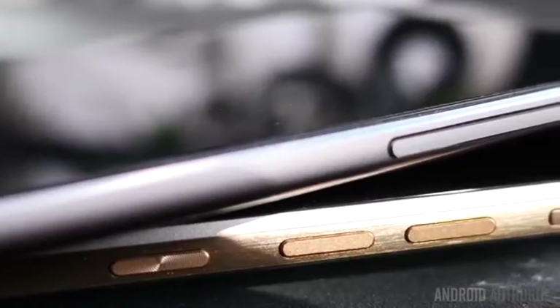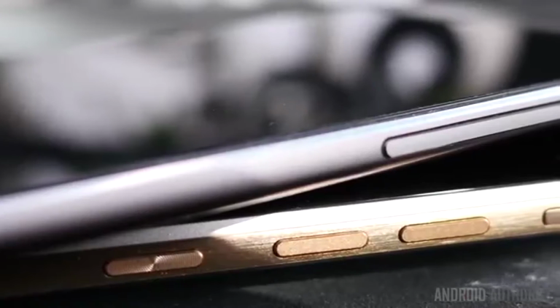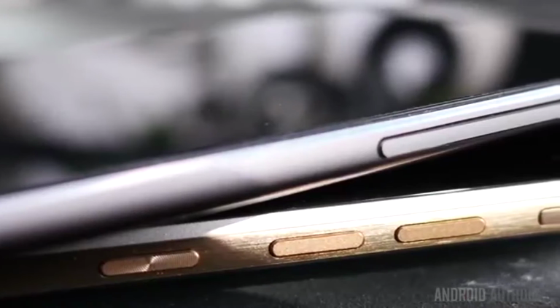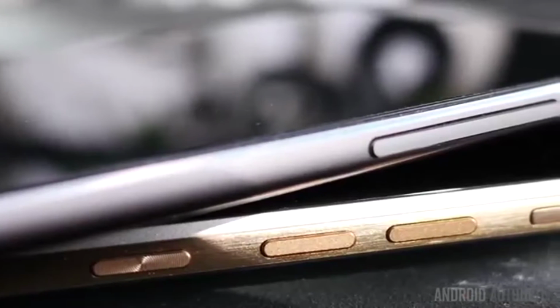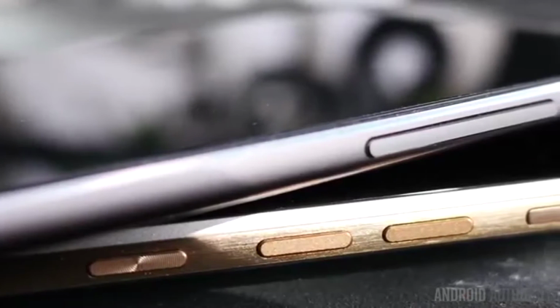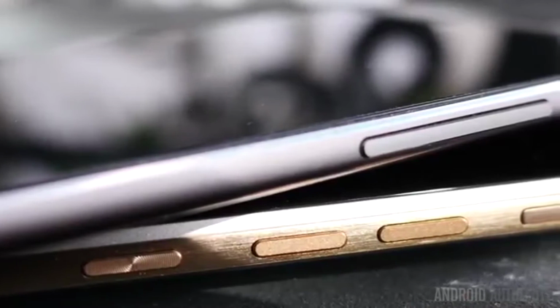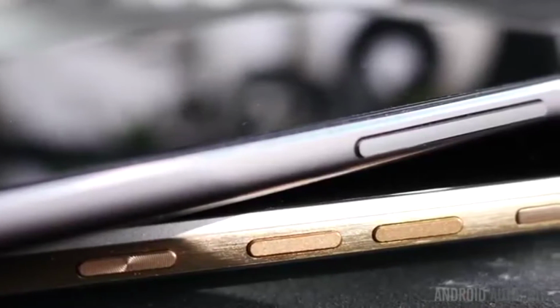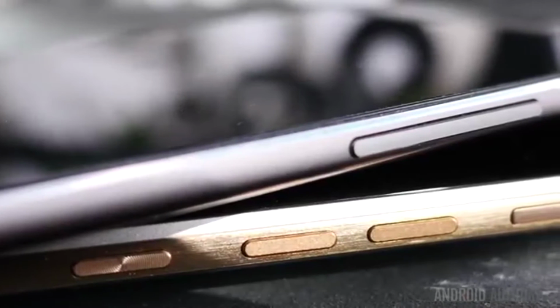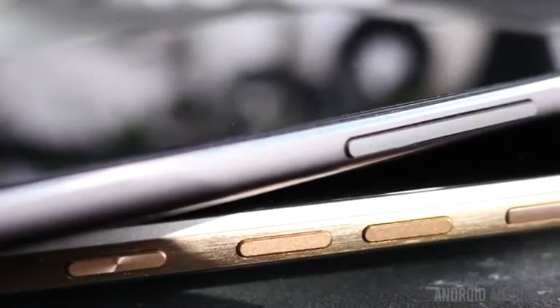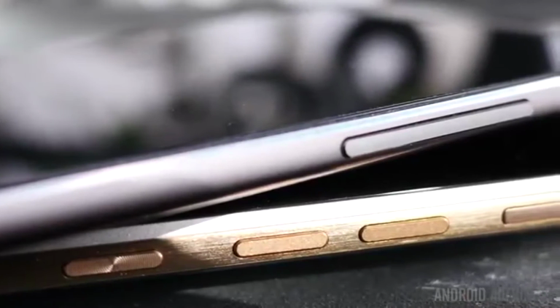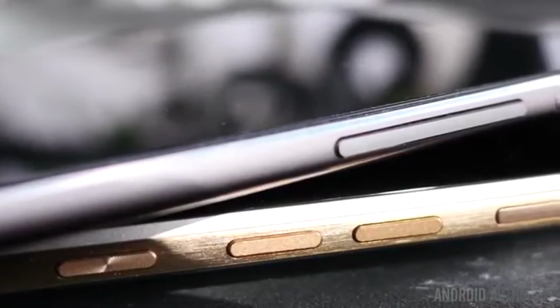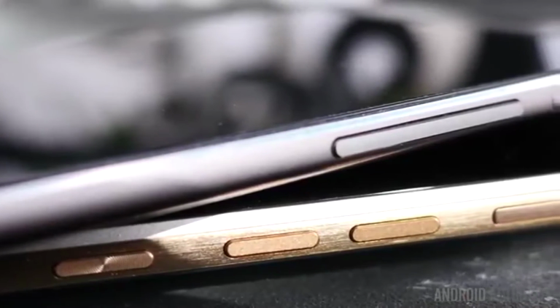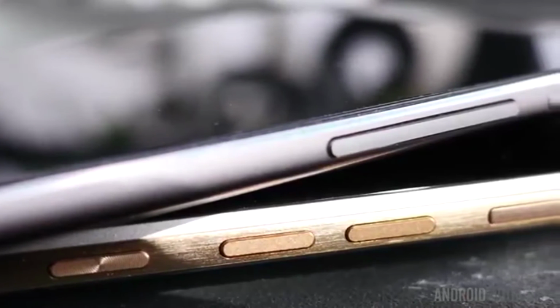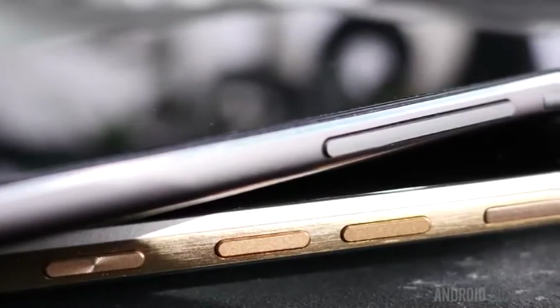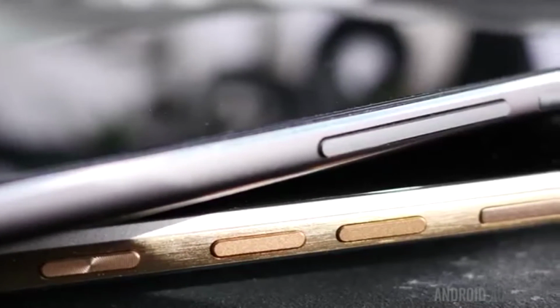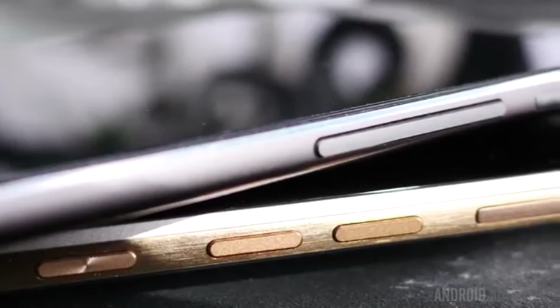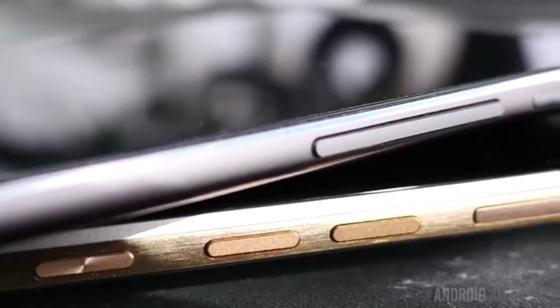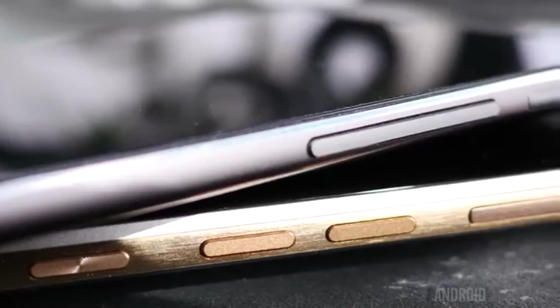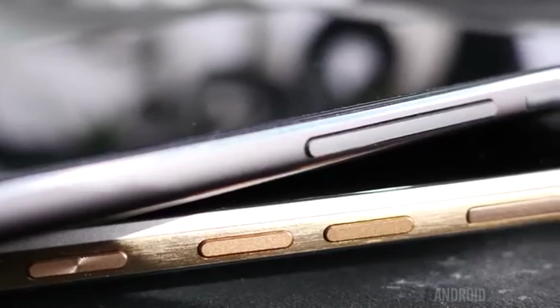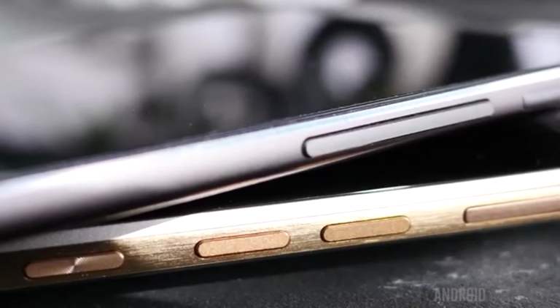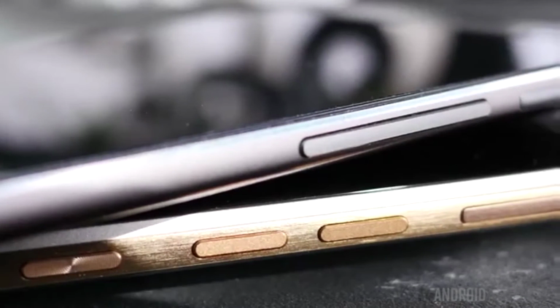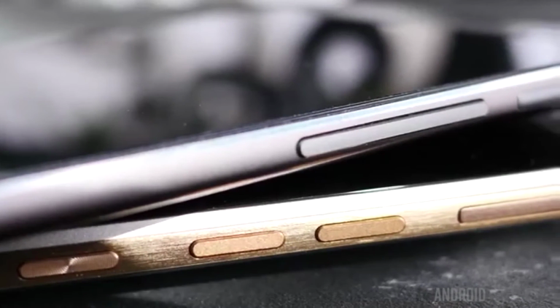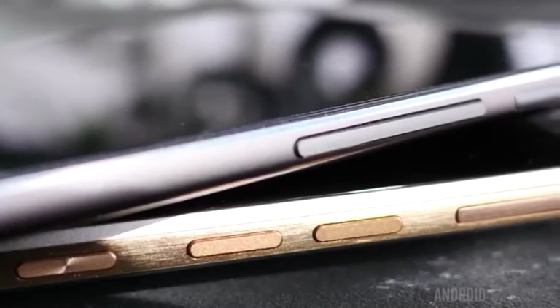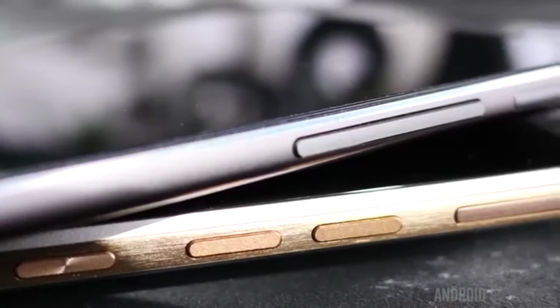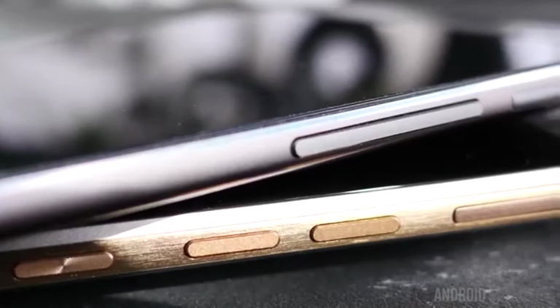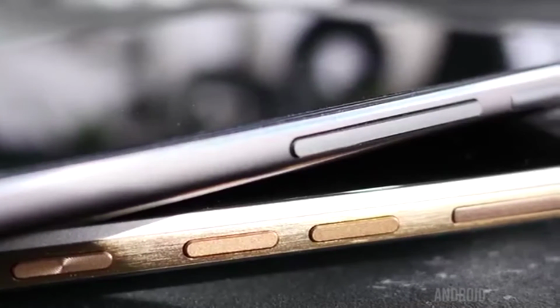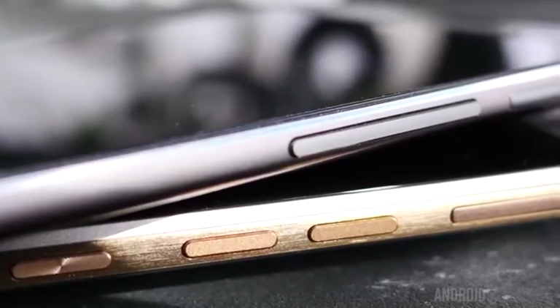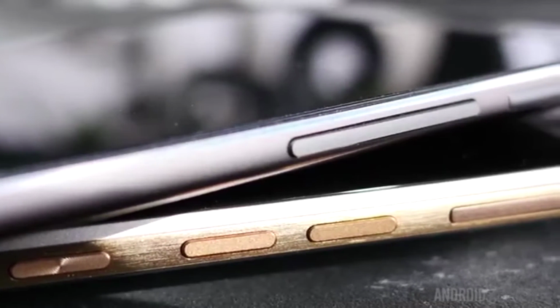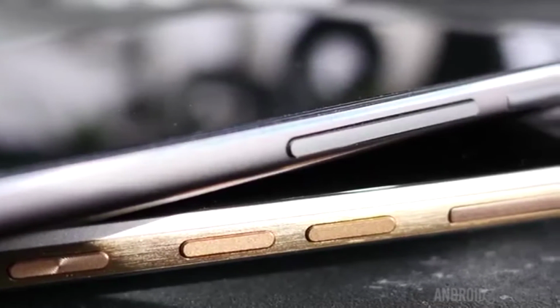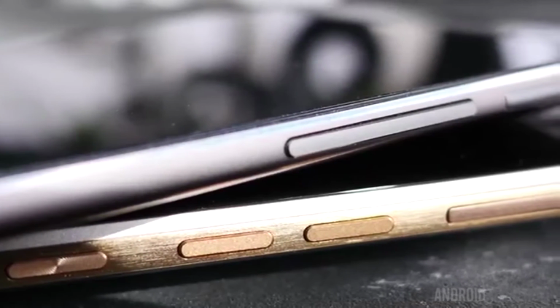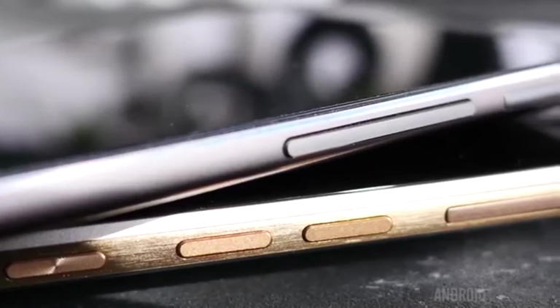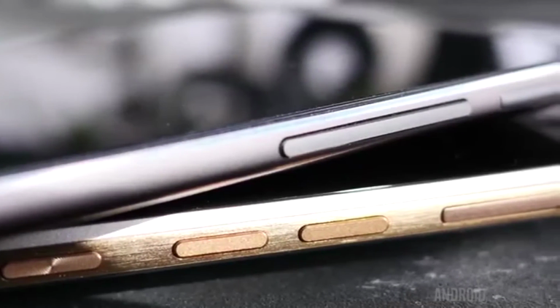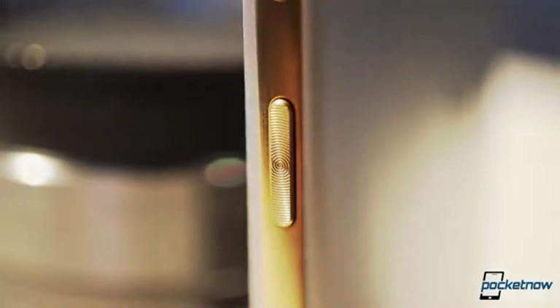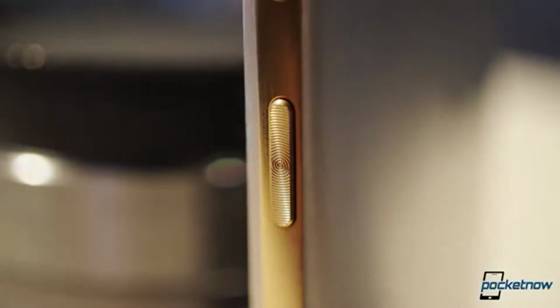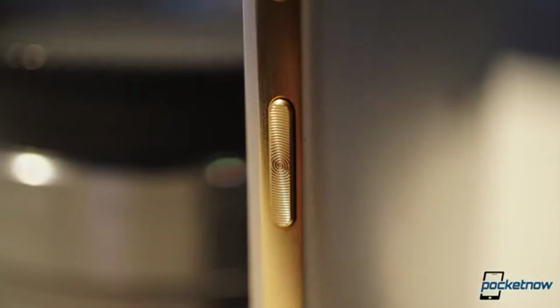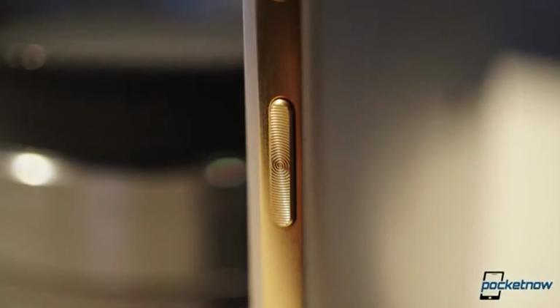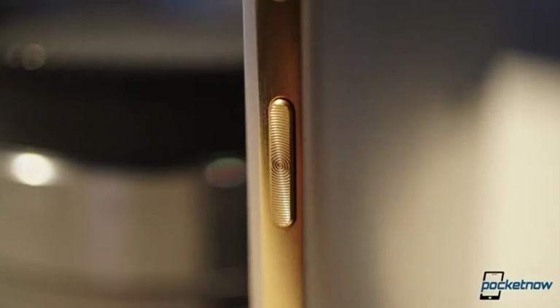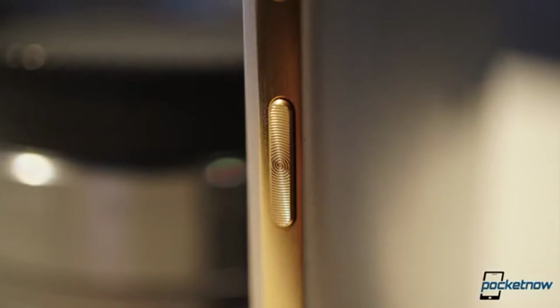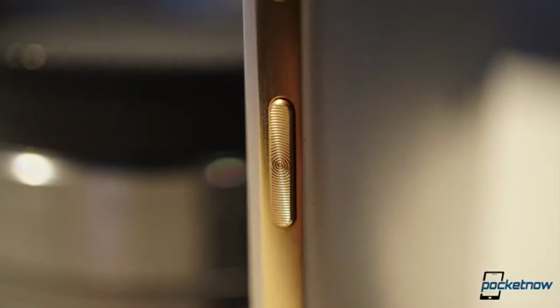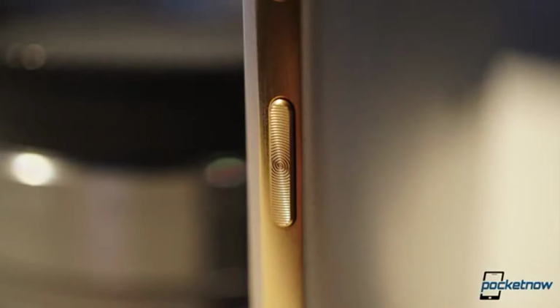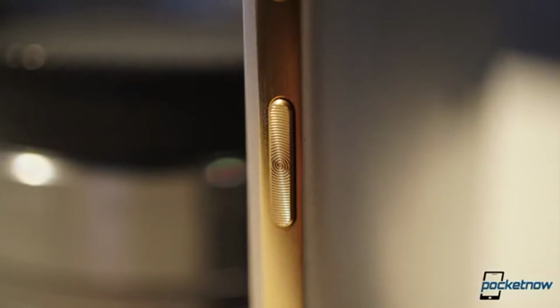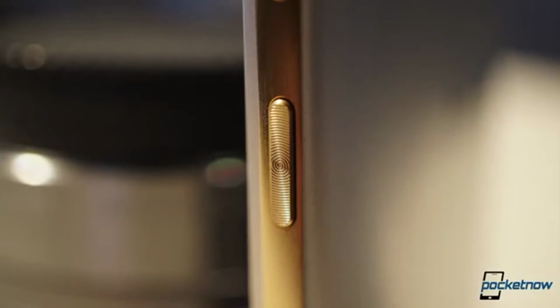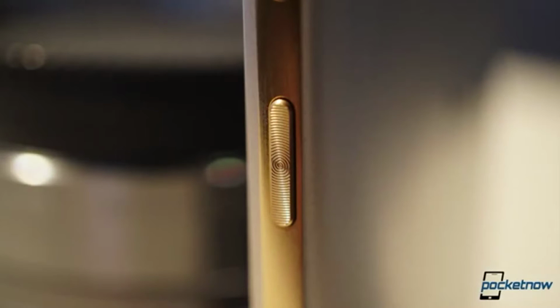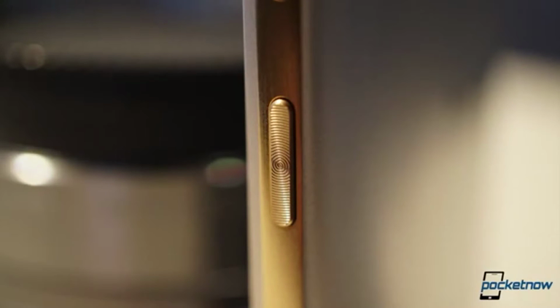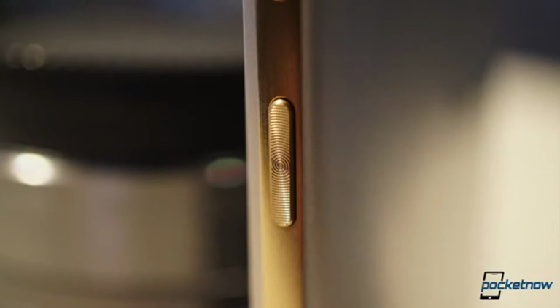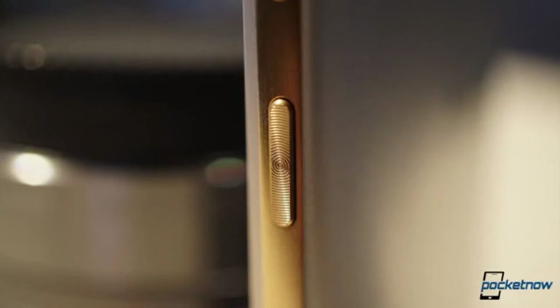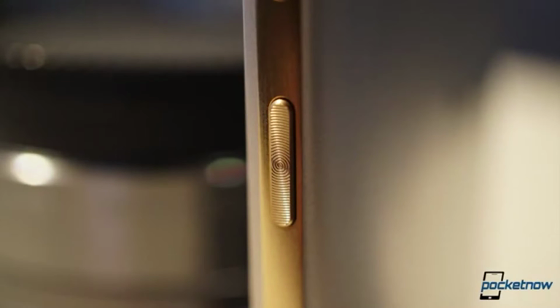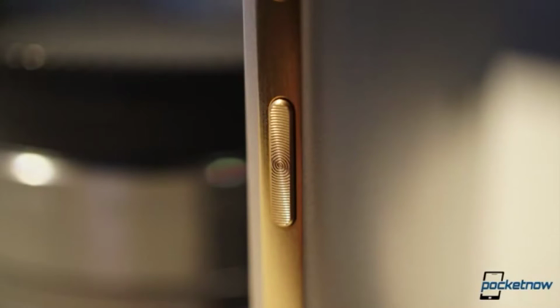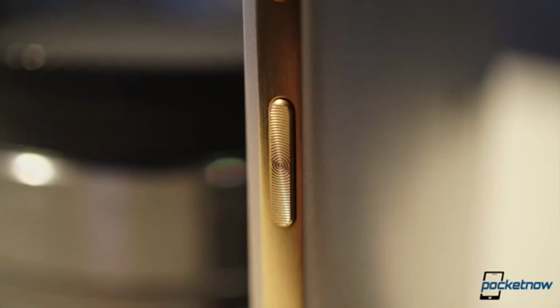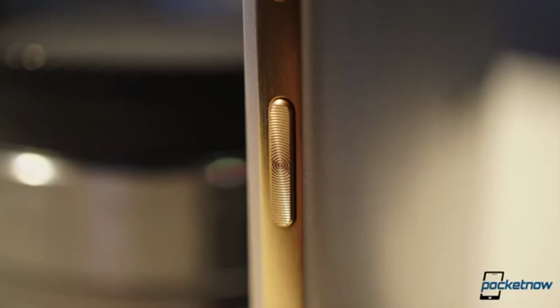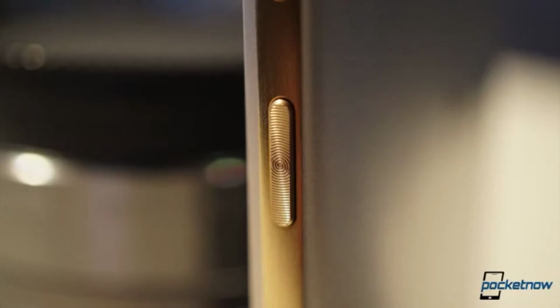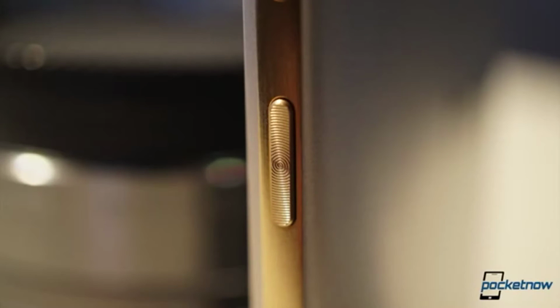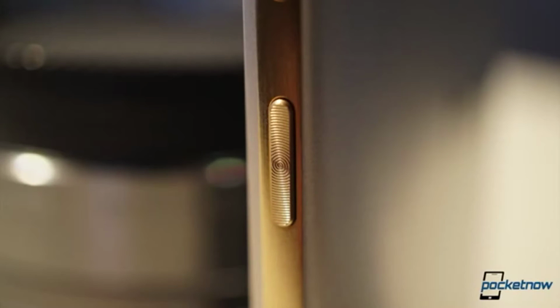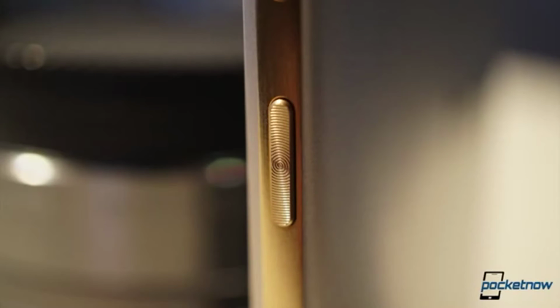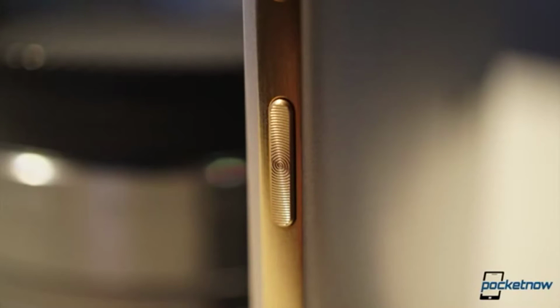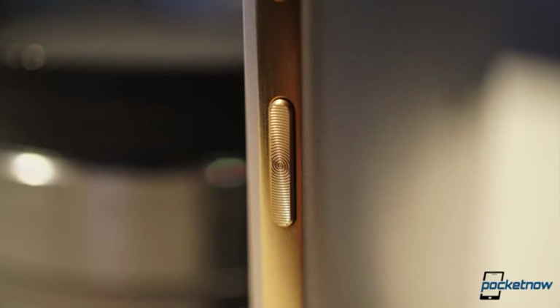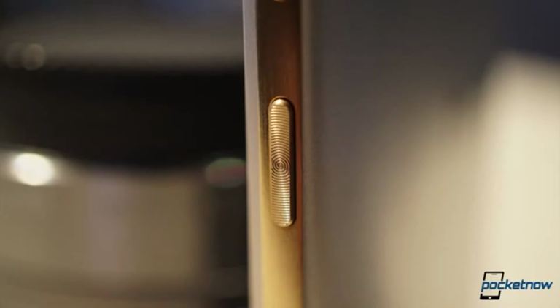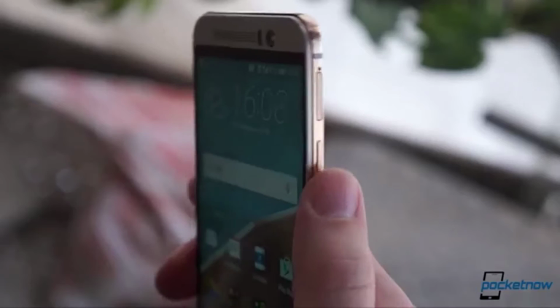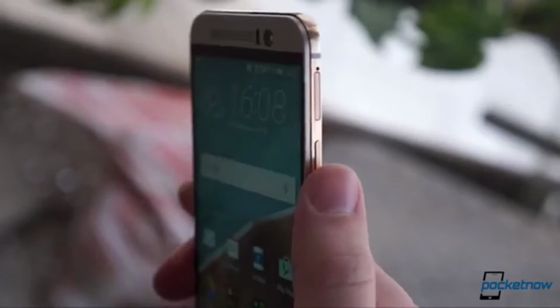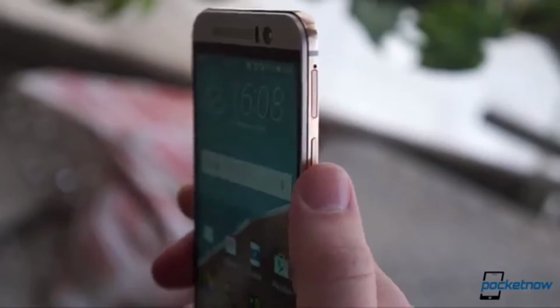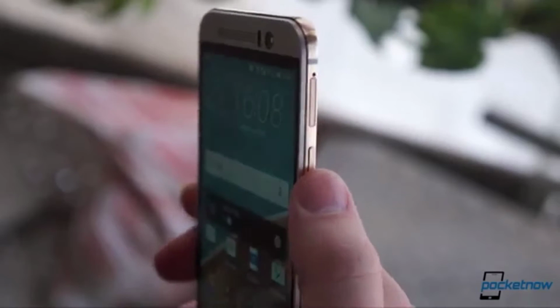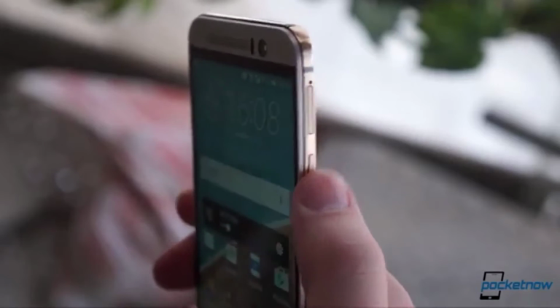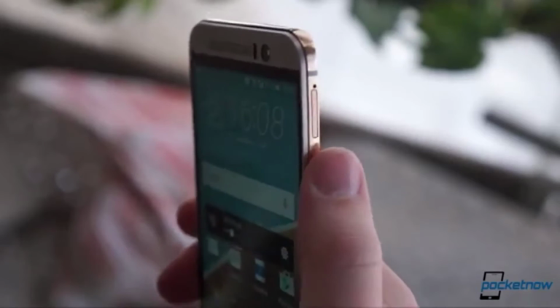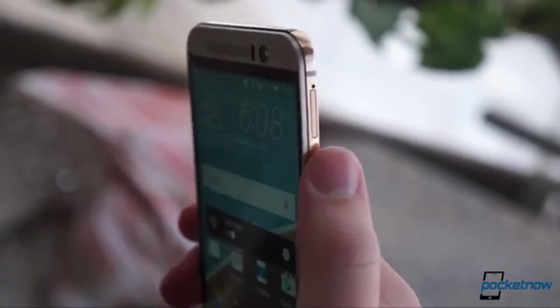The power button has moved to the side from the top, right next to the volume buttons, with a textured feel so you can differentiate between the power and the volume keys.